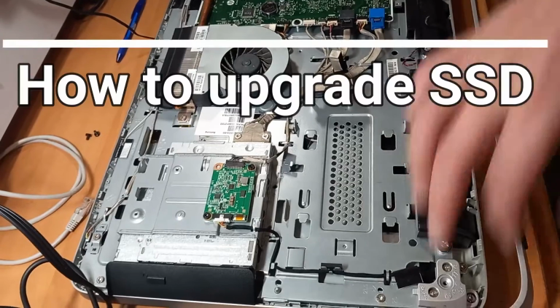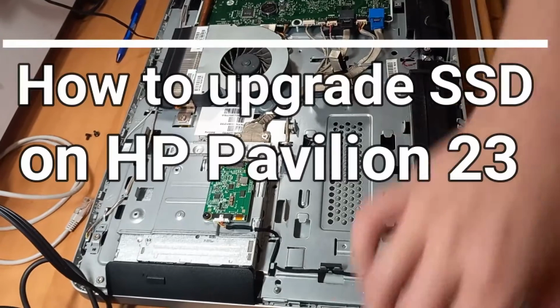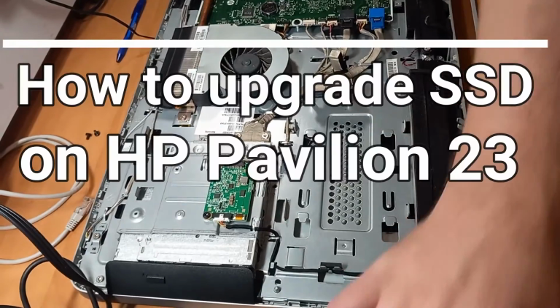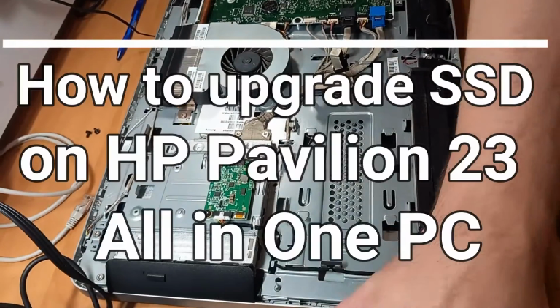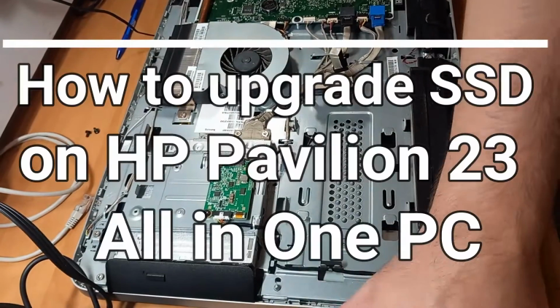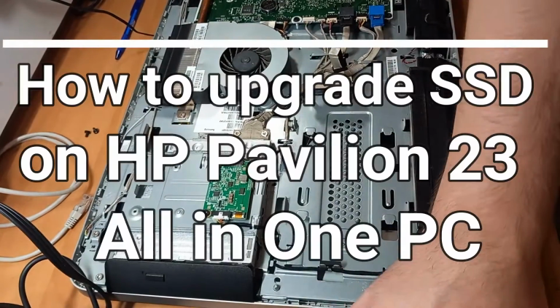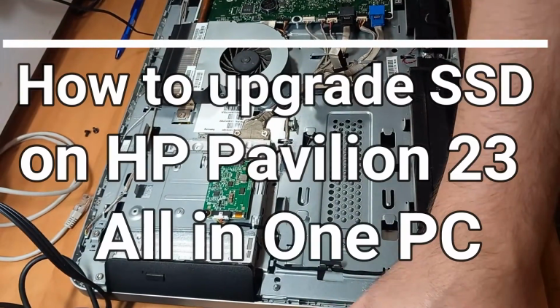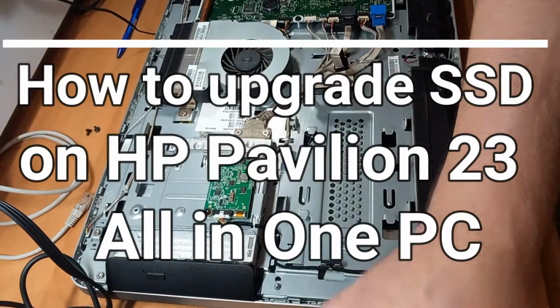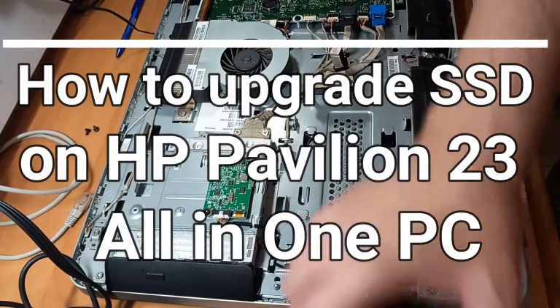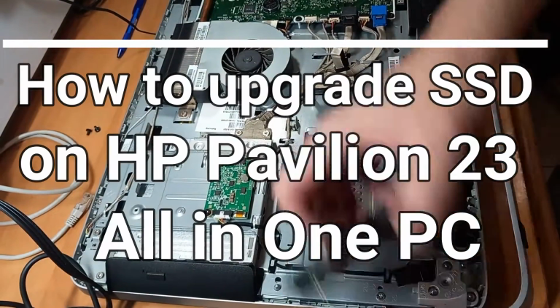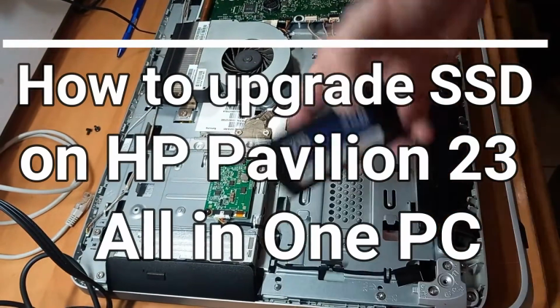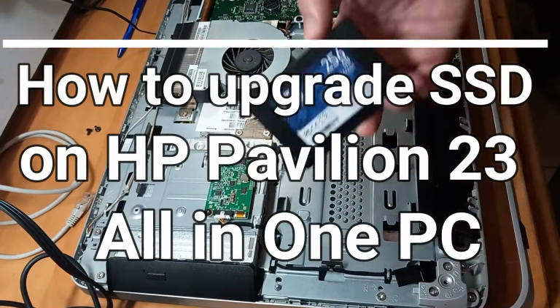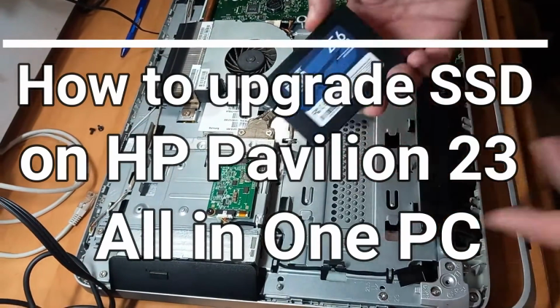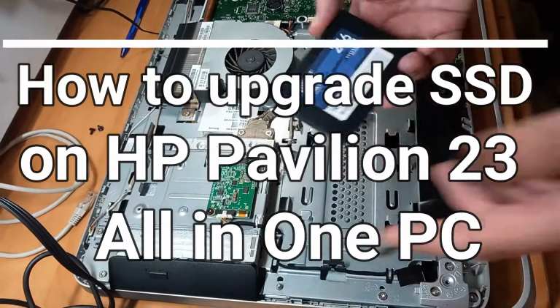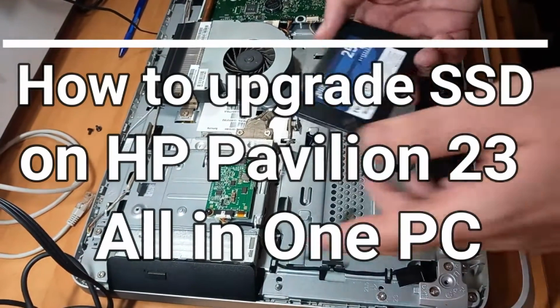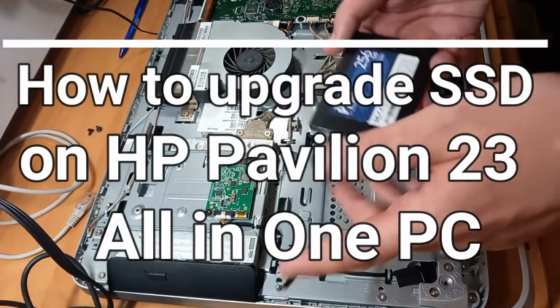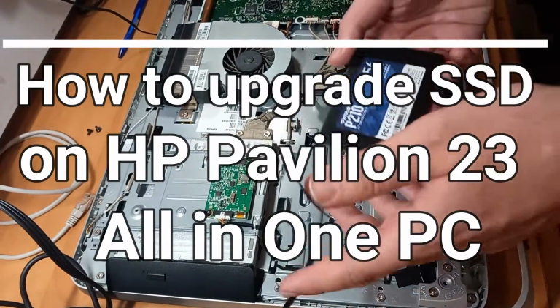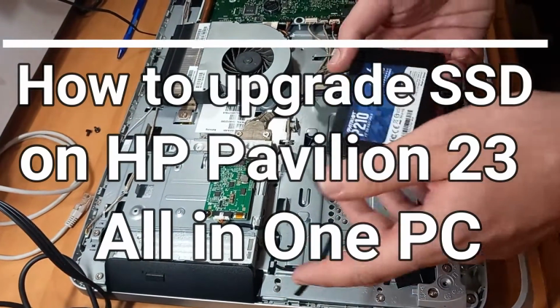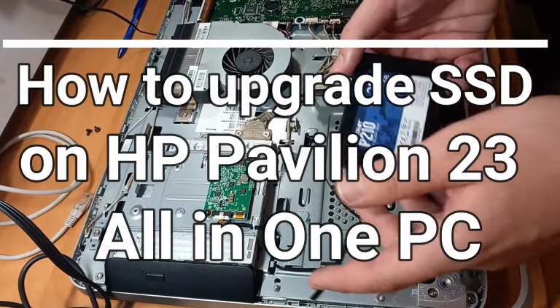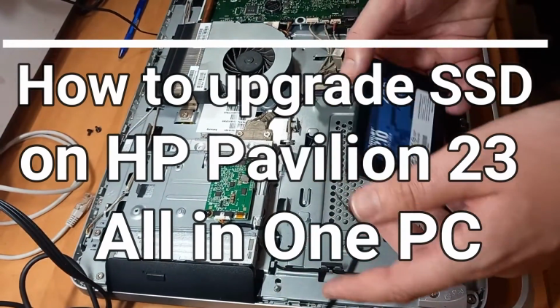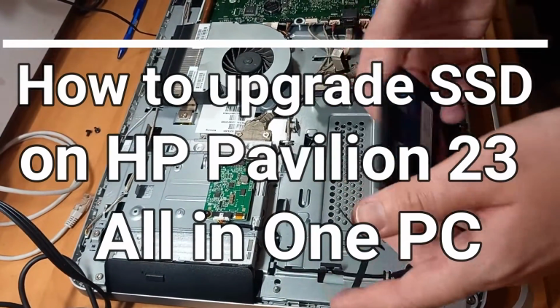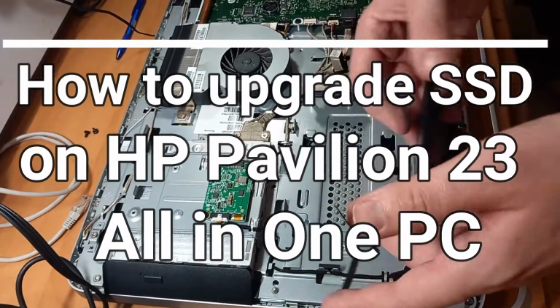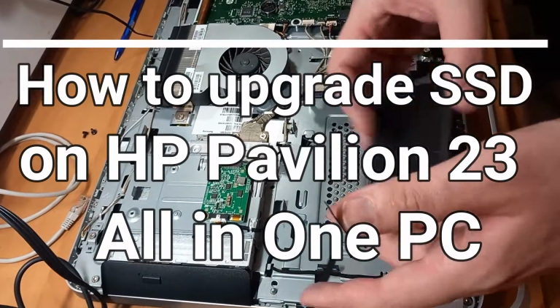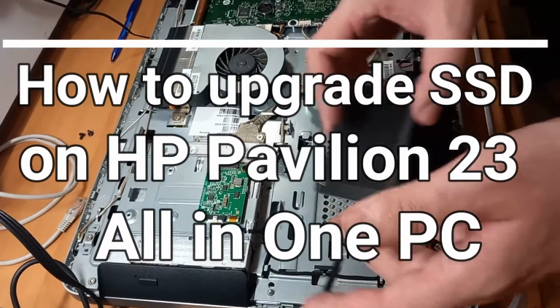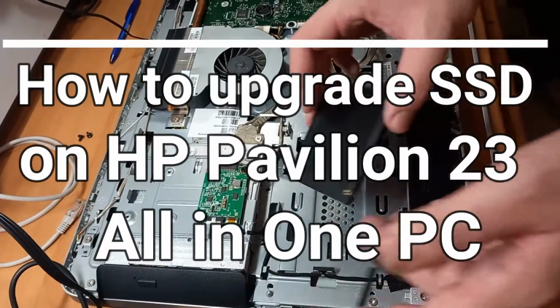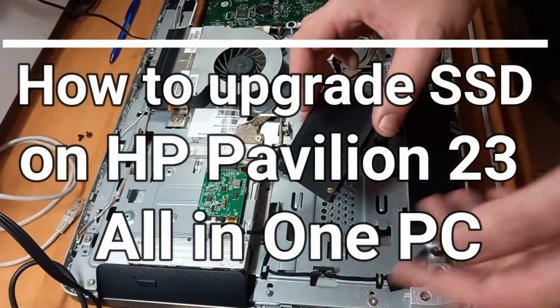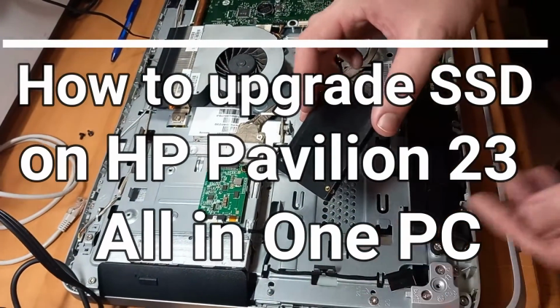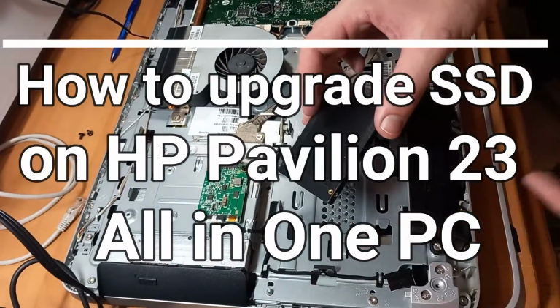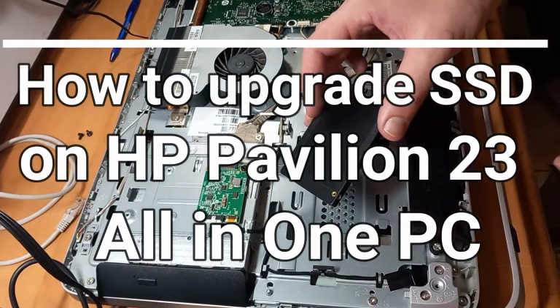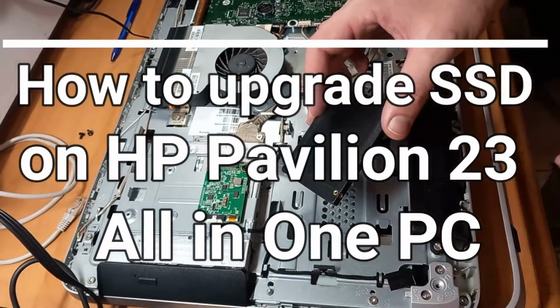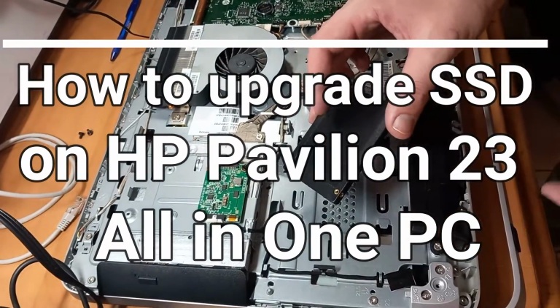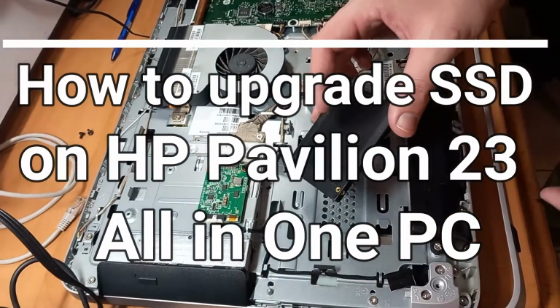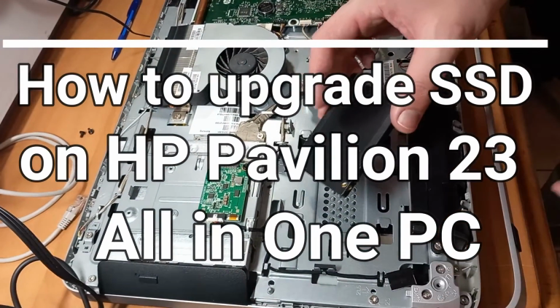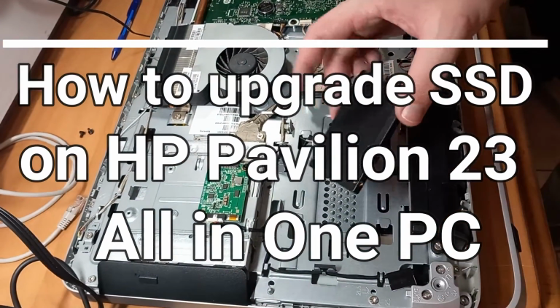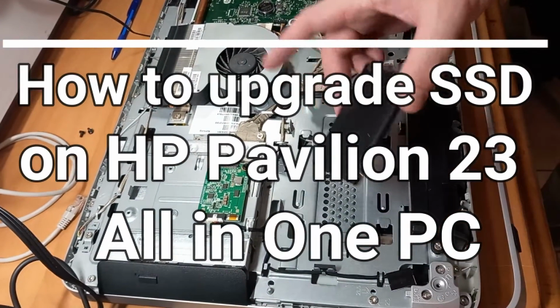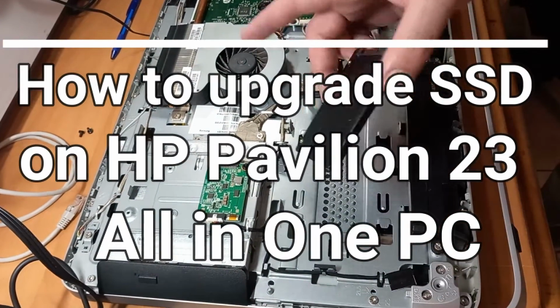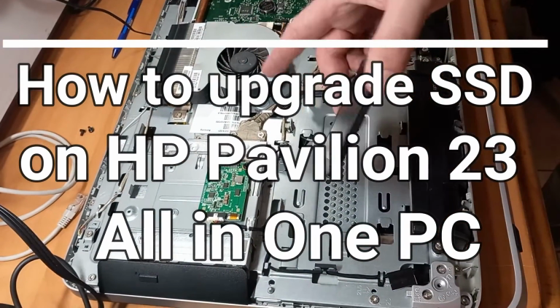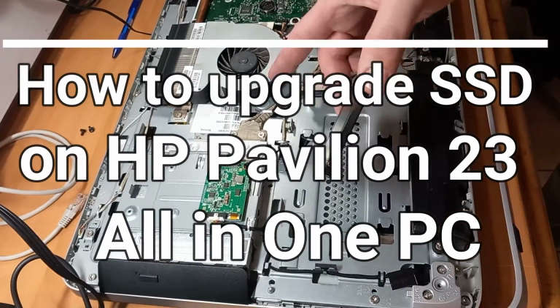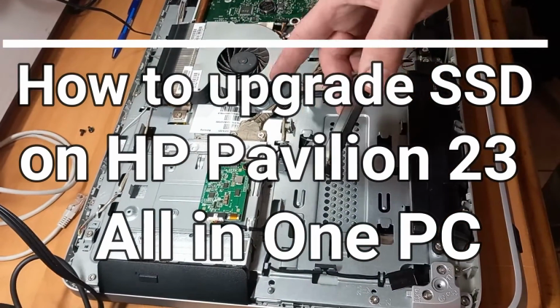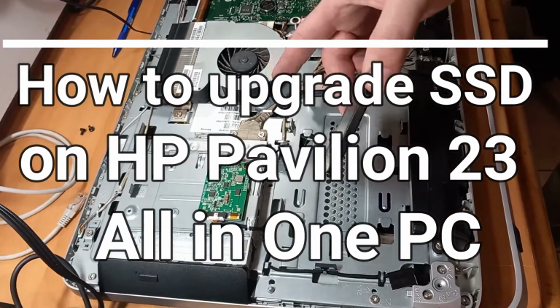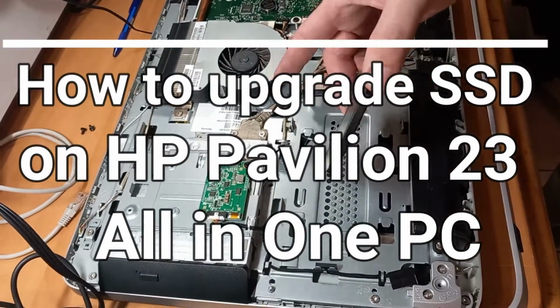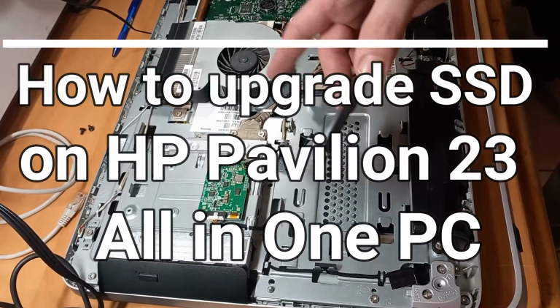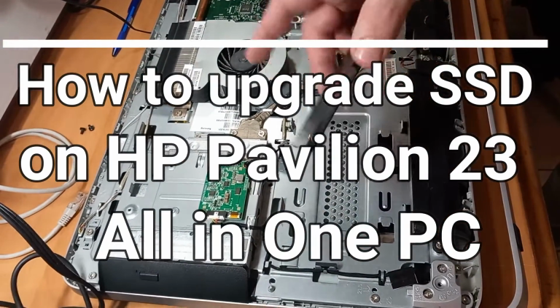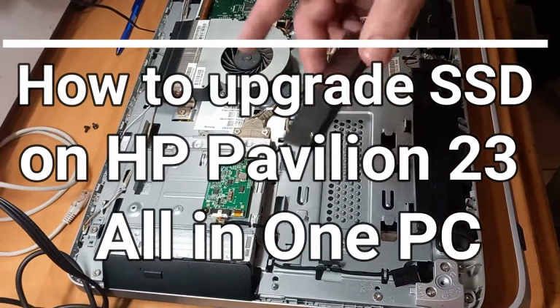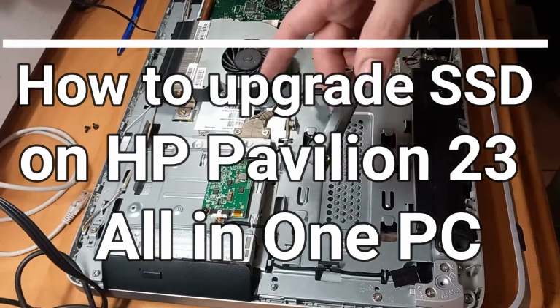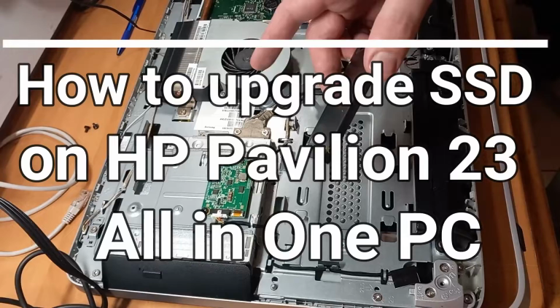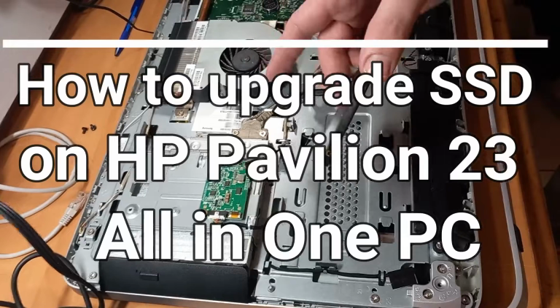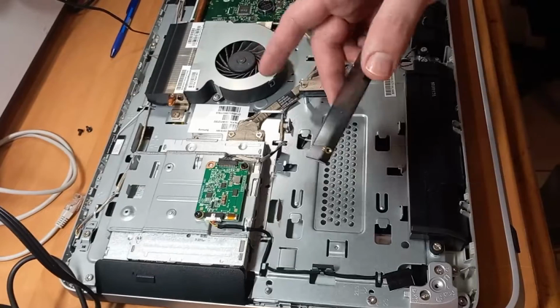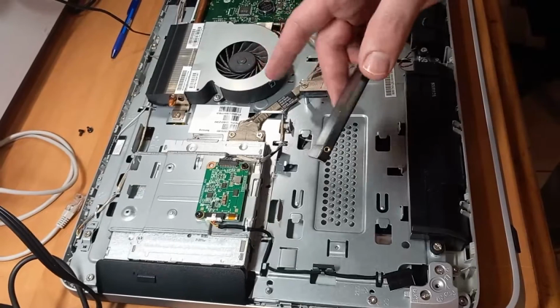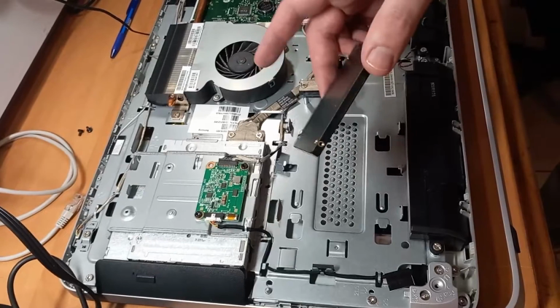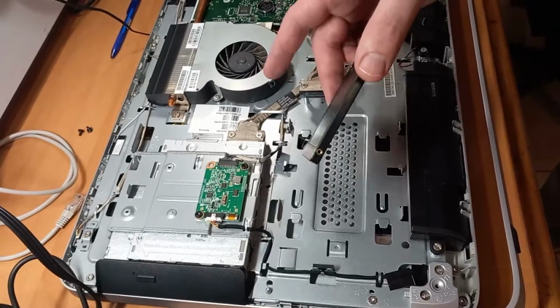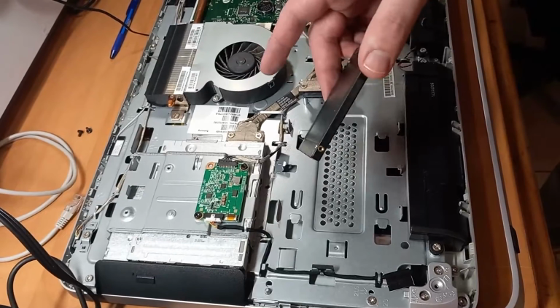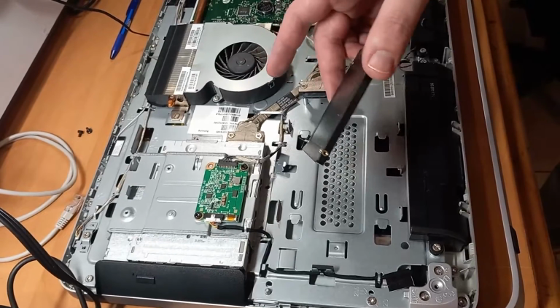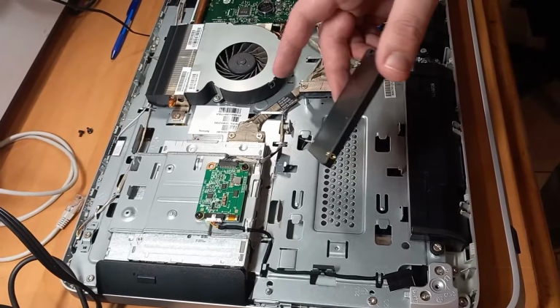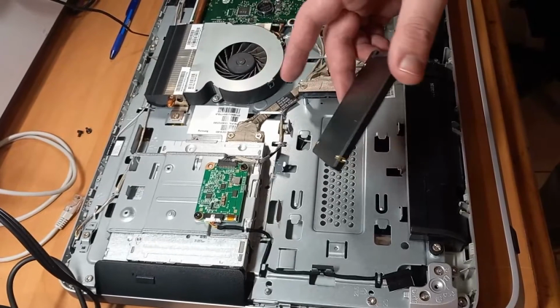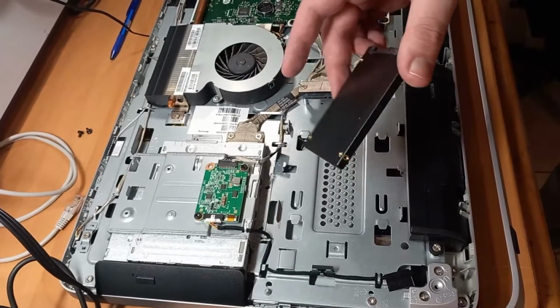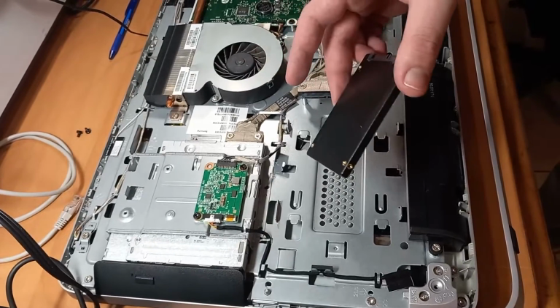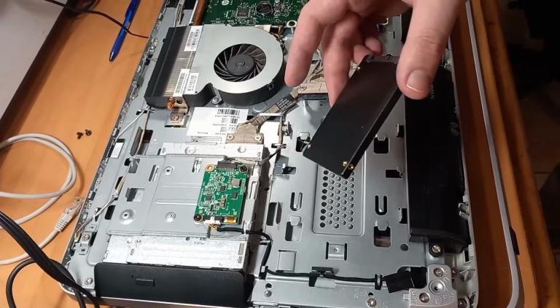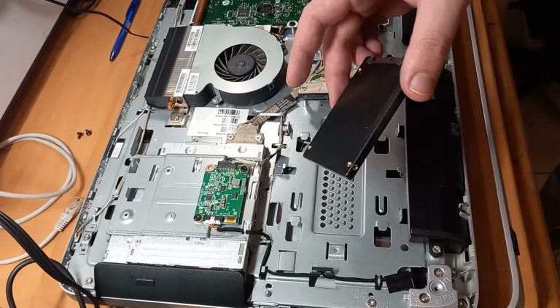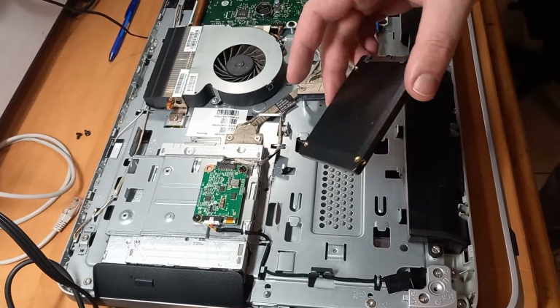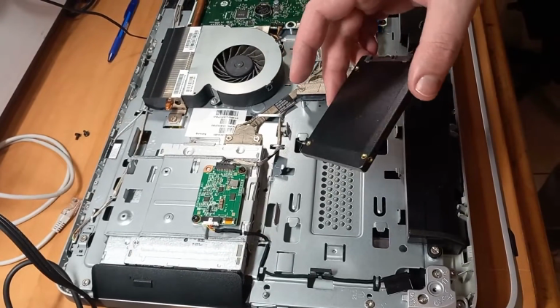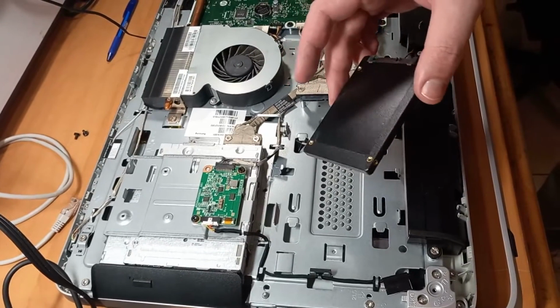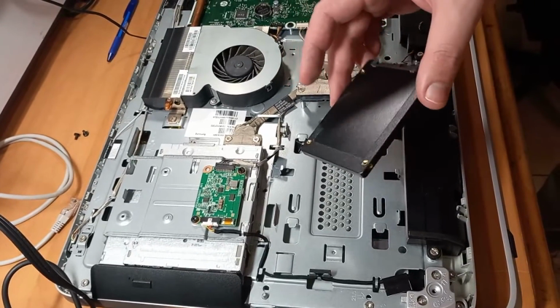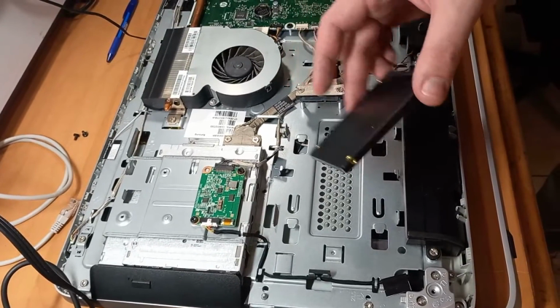This is how to upgrade the SSD drive on an HP Pavilion 23 all-in-one computer.